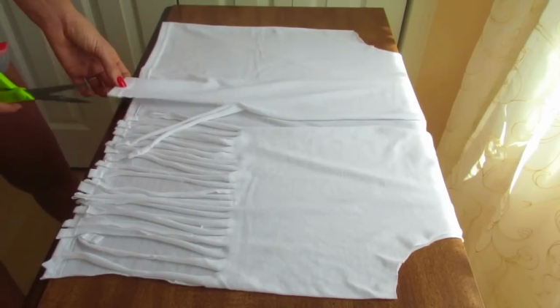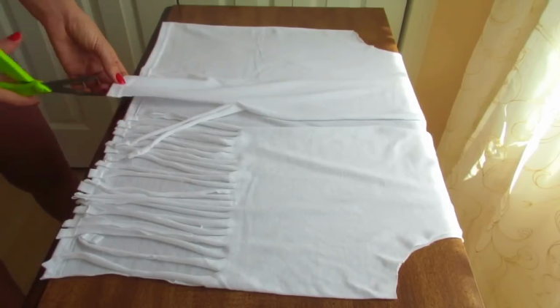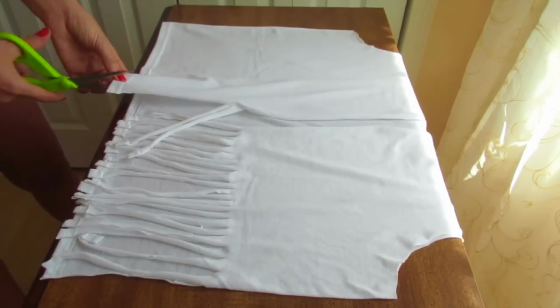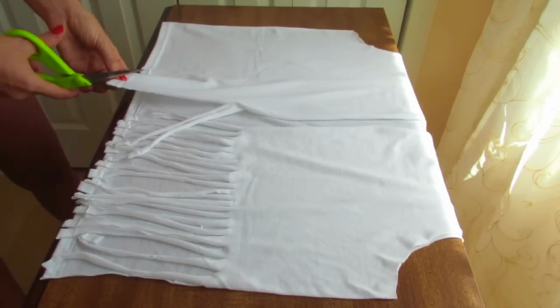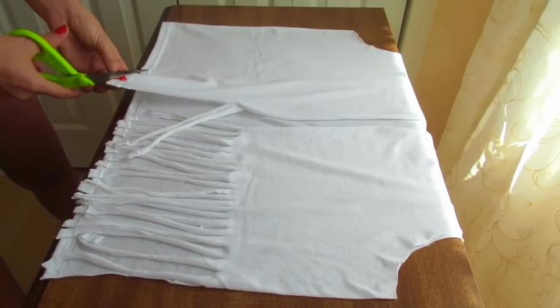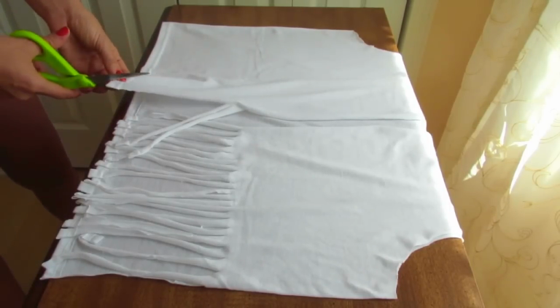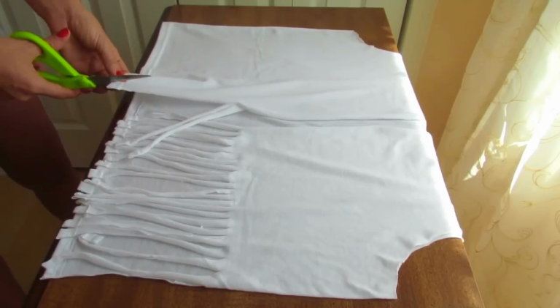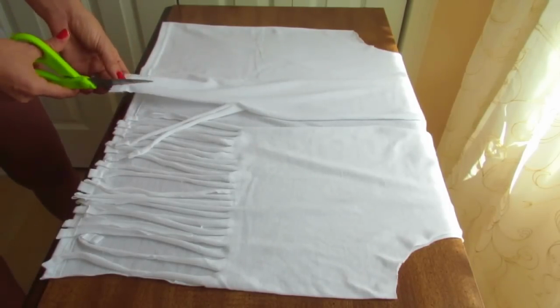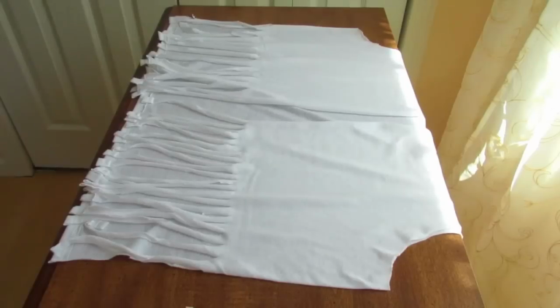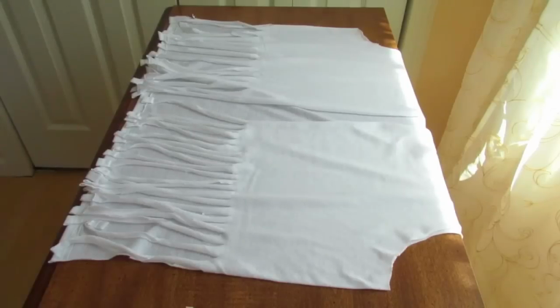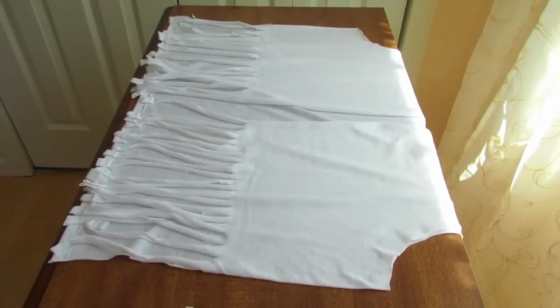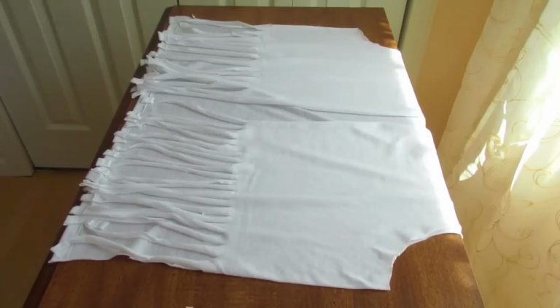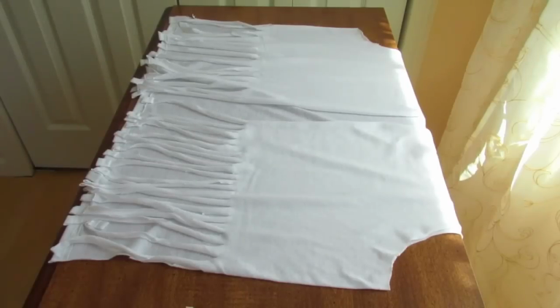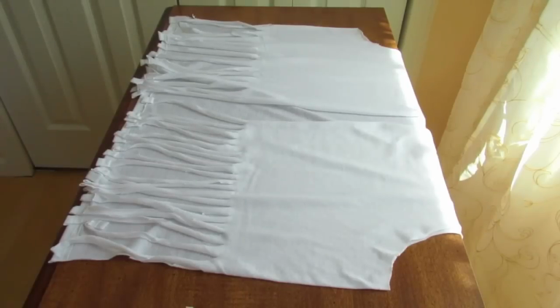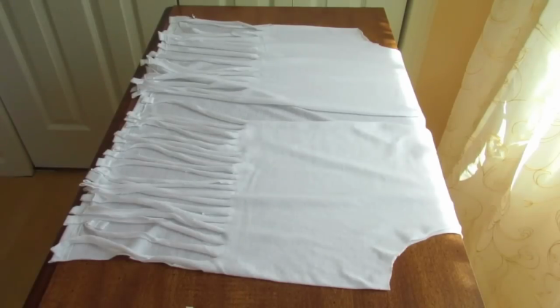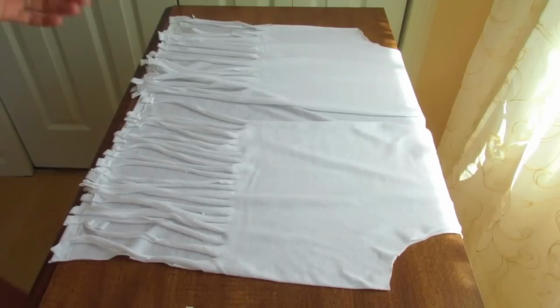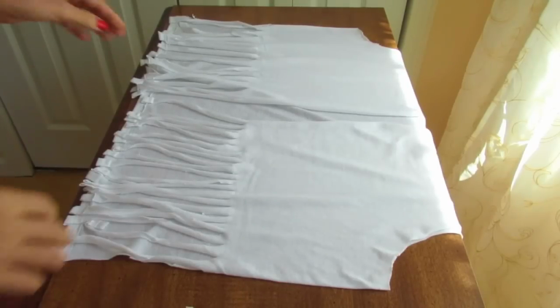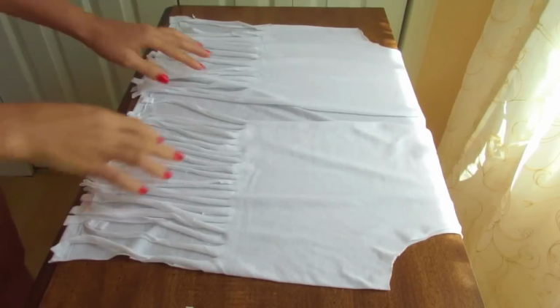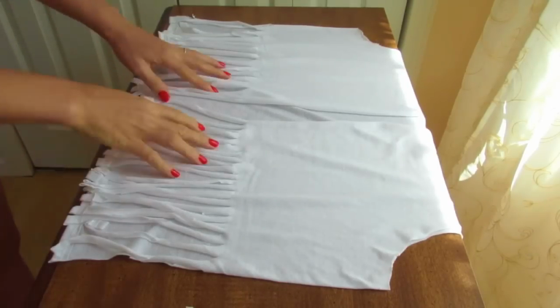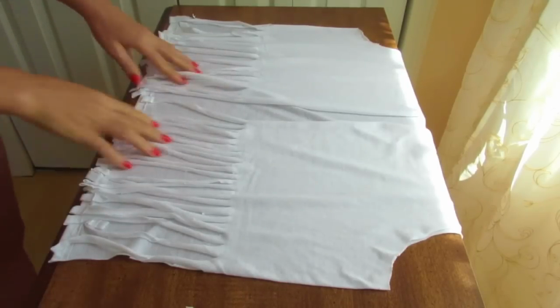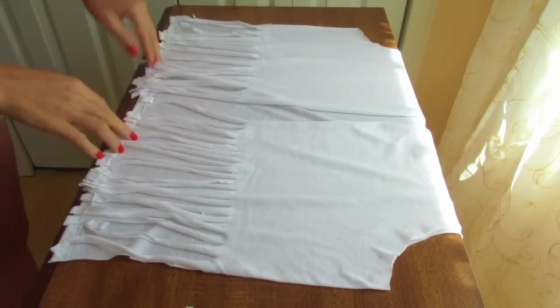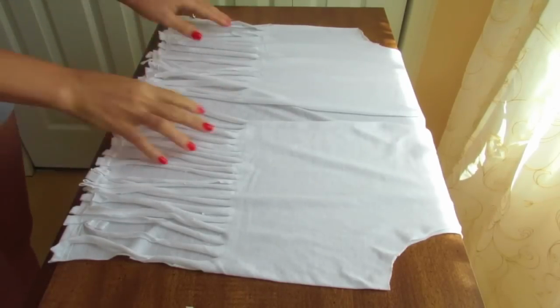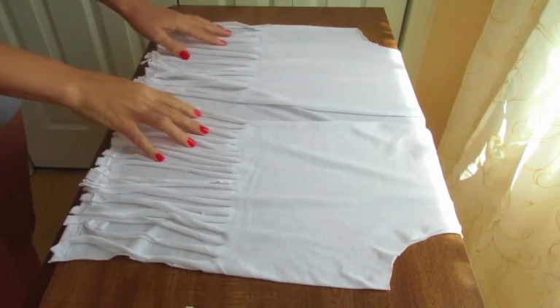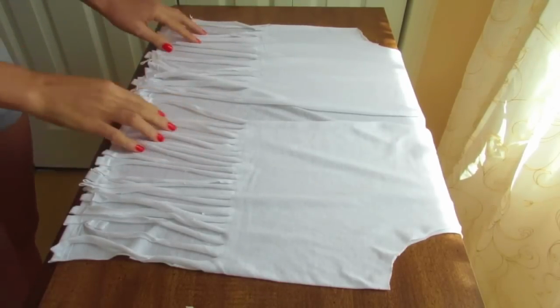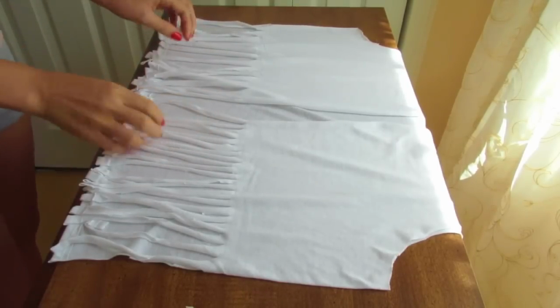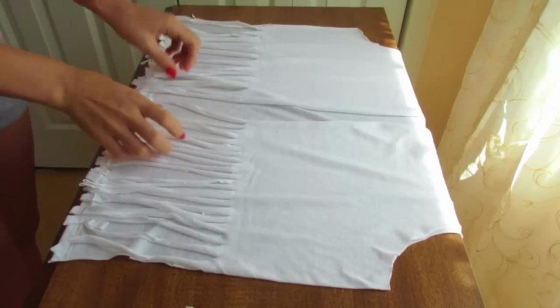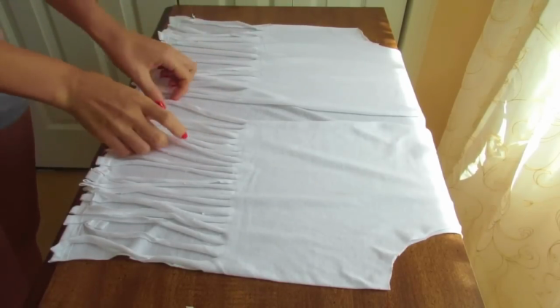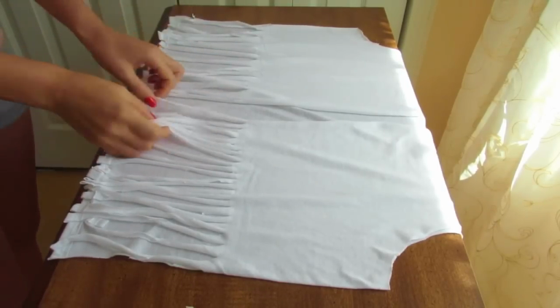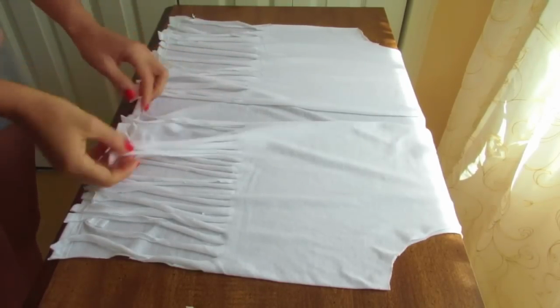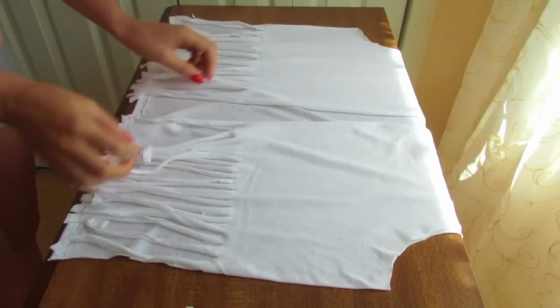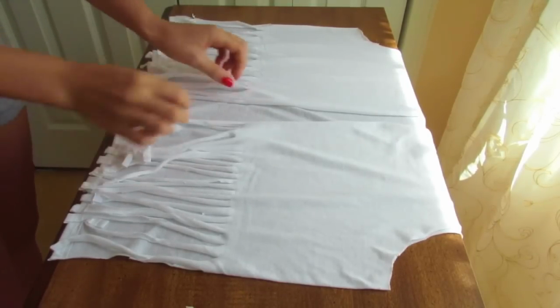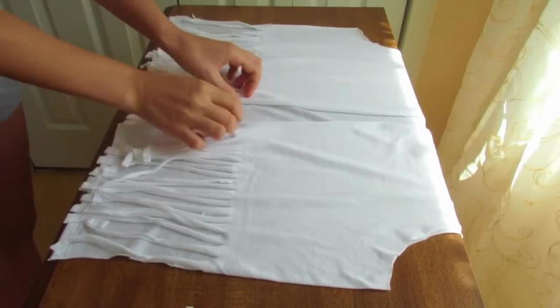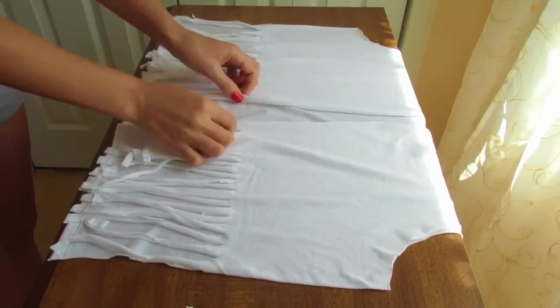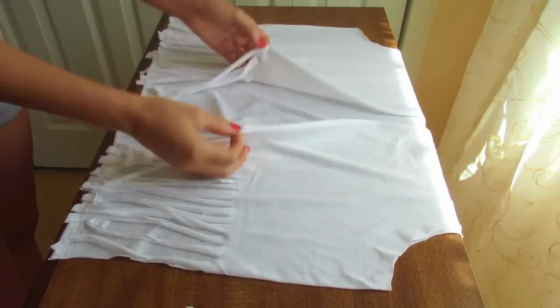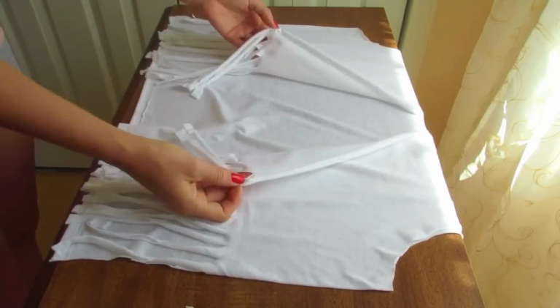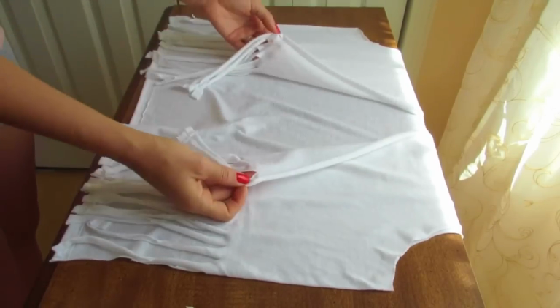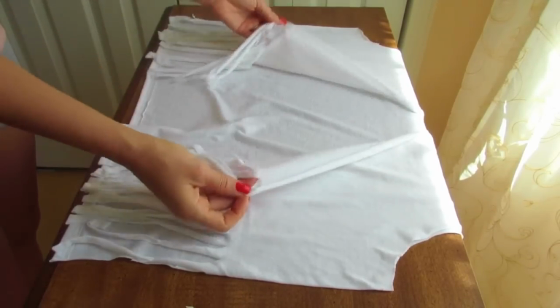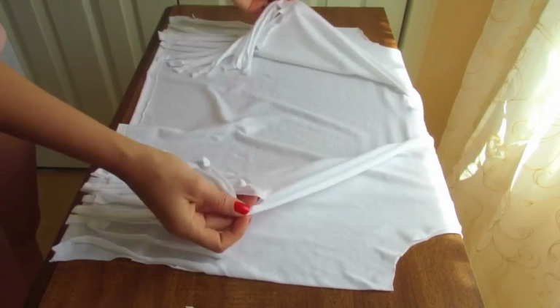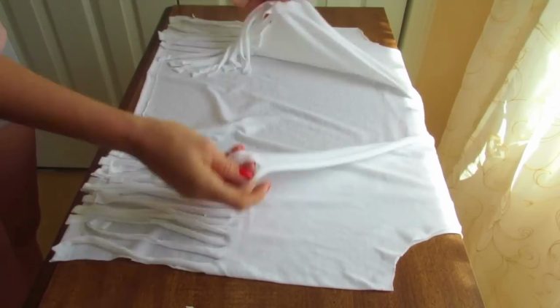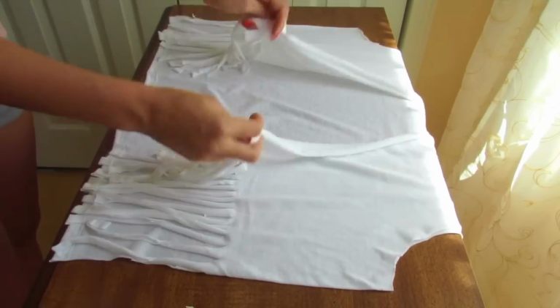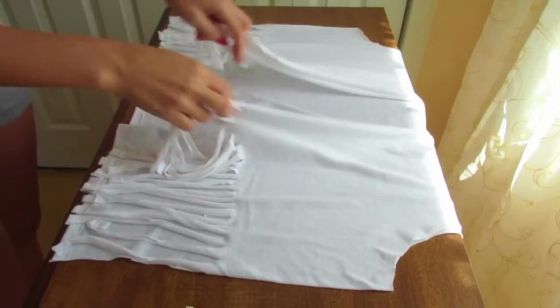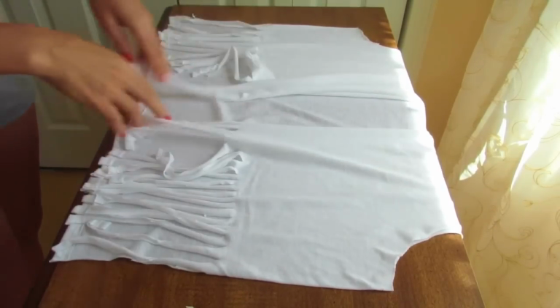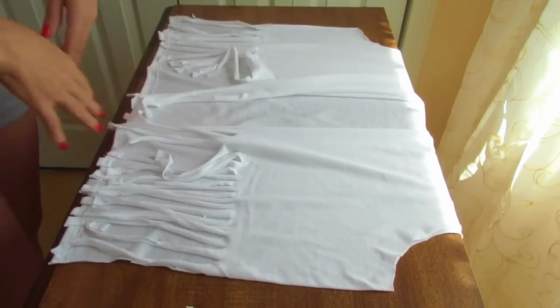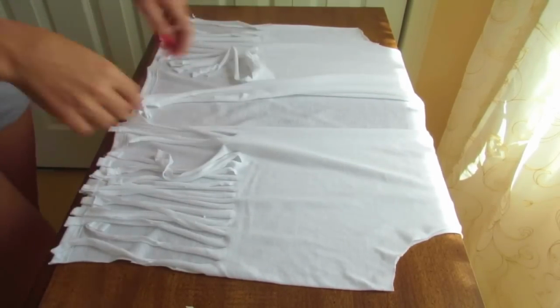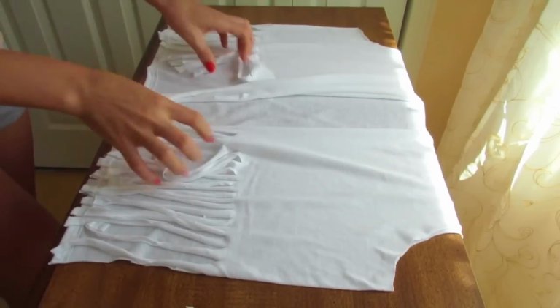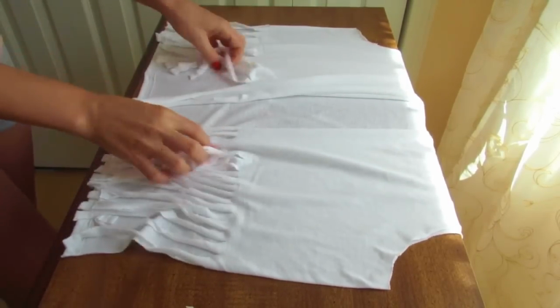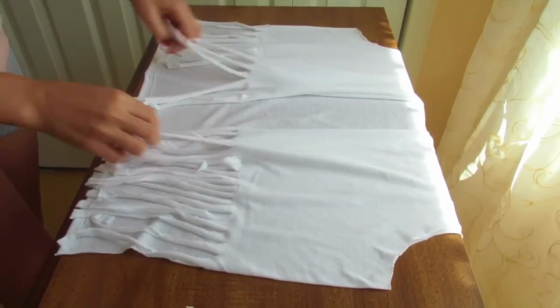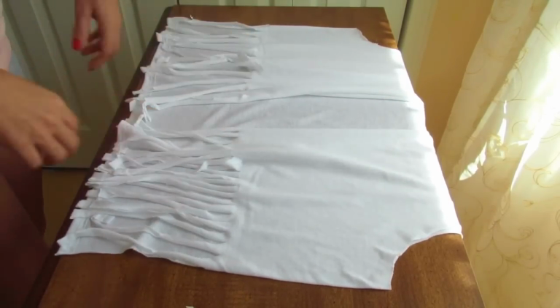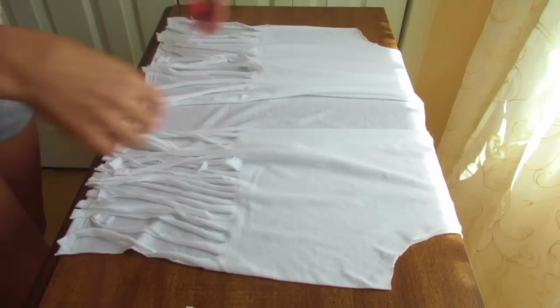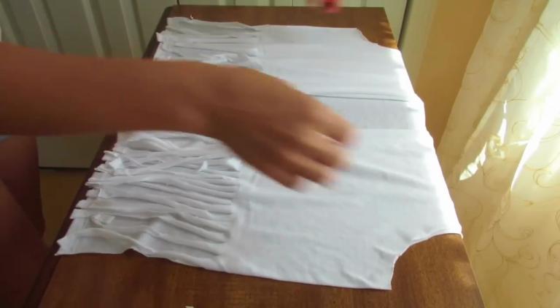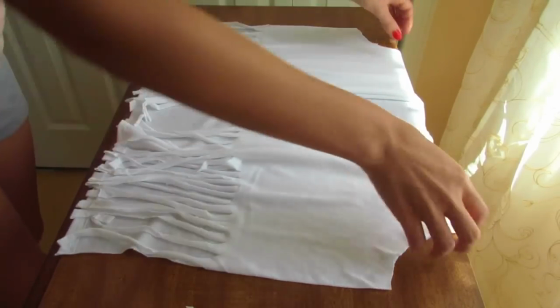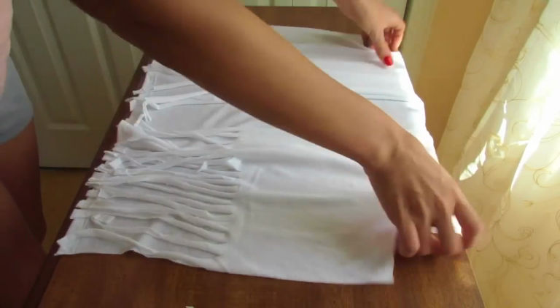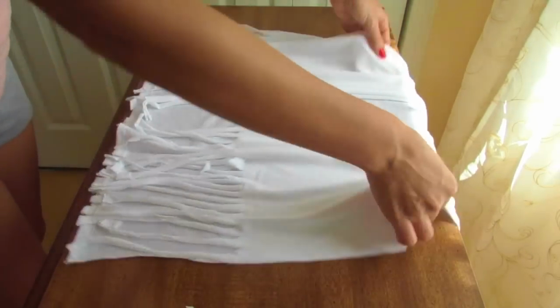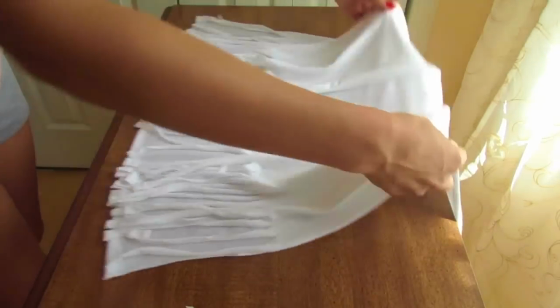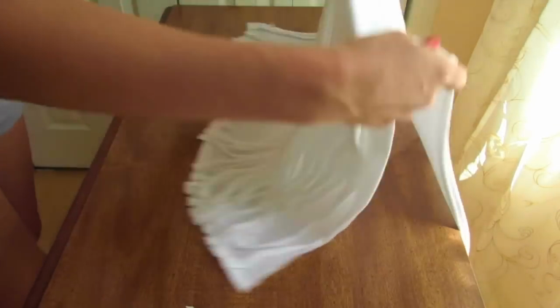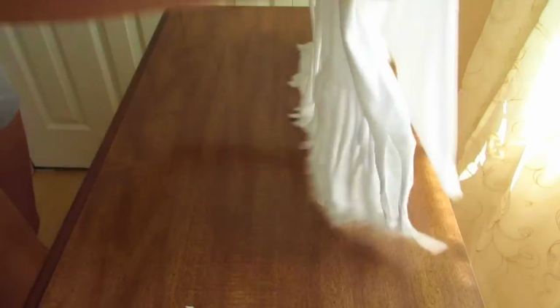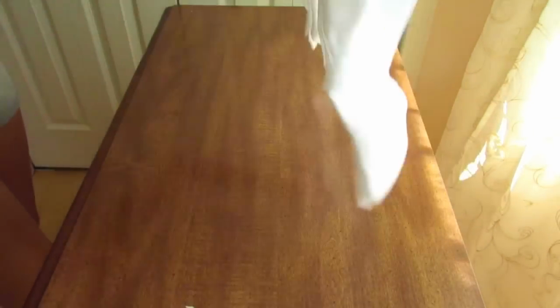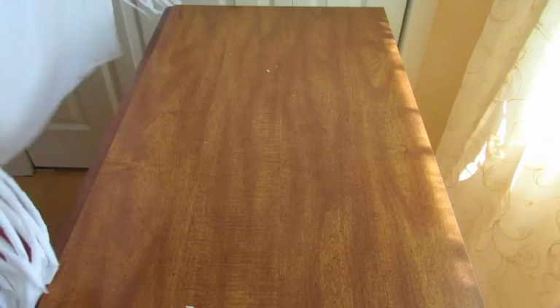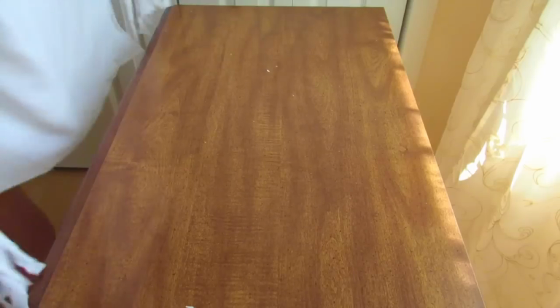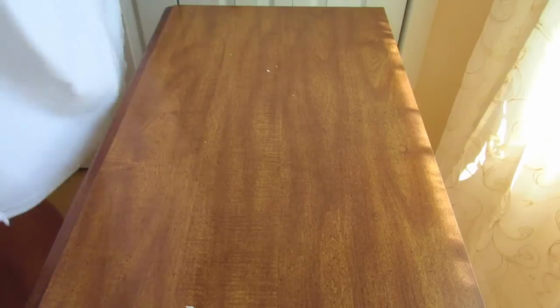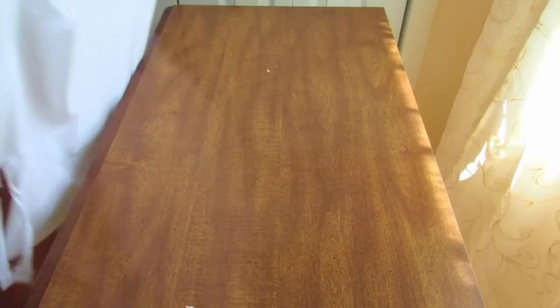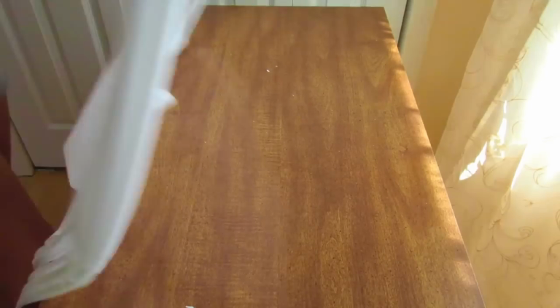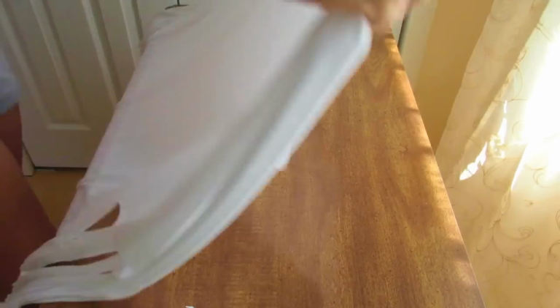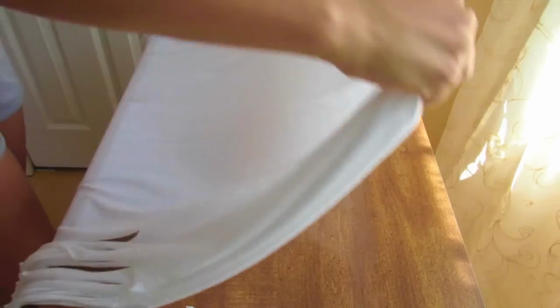So here I'm done cutting the fringe on the front of the top, and I'm just gonna do the exact same thing on the back.